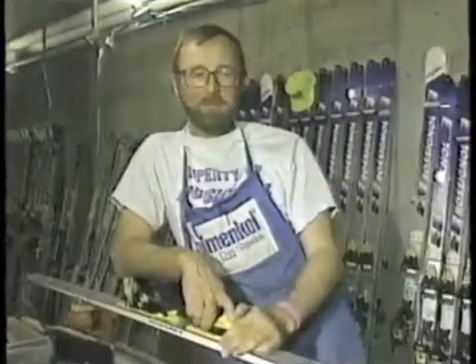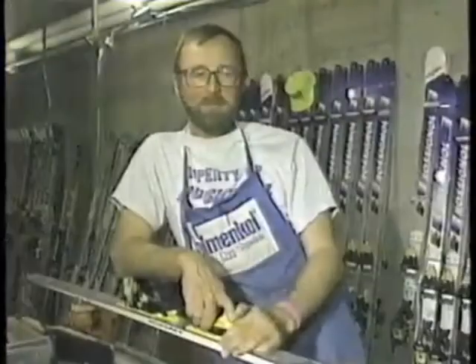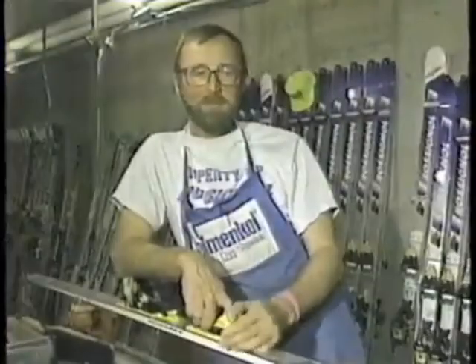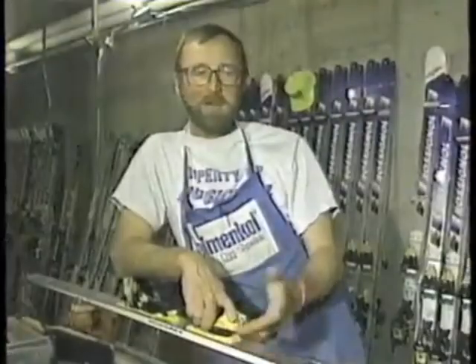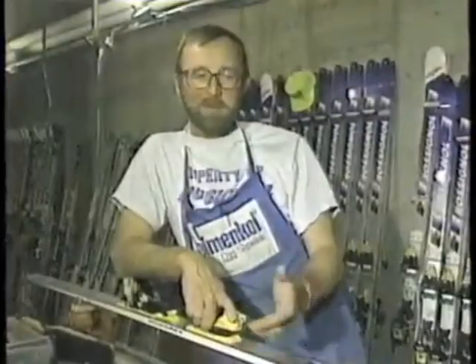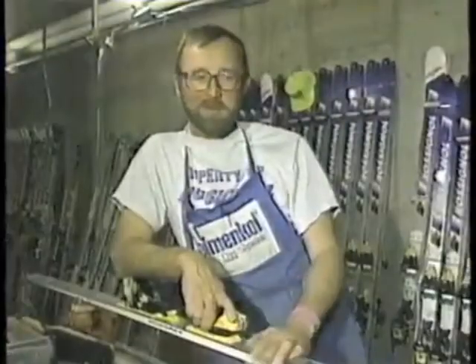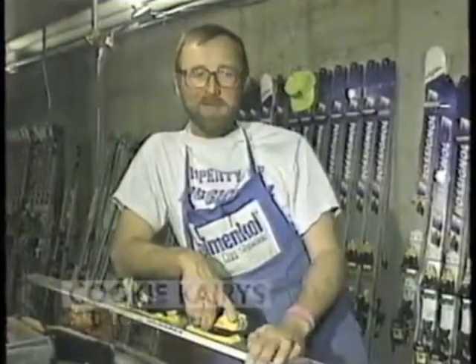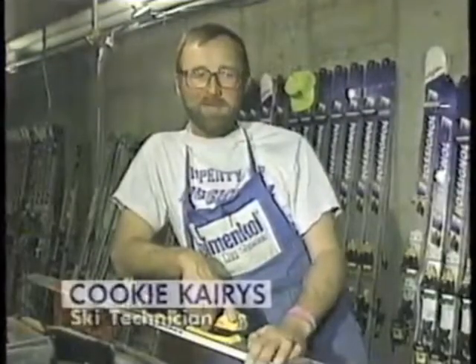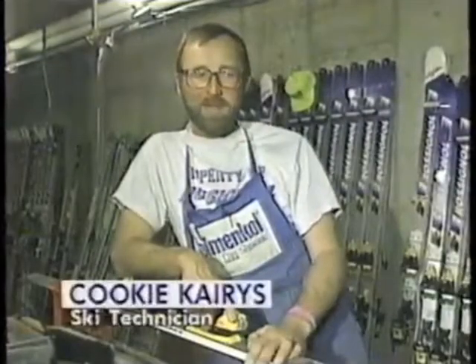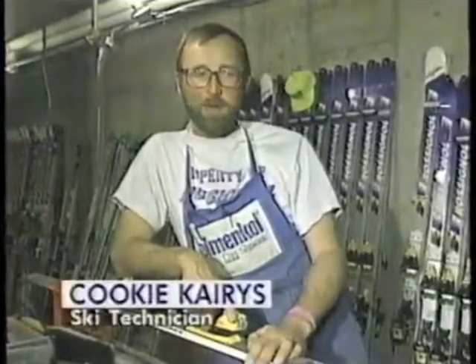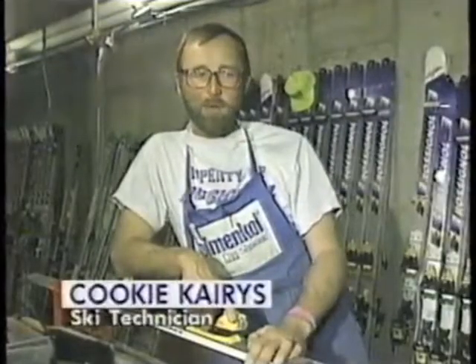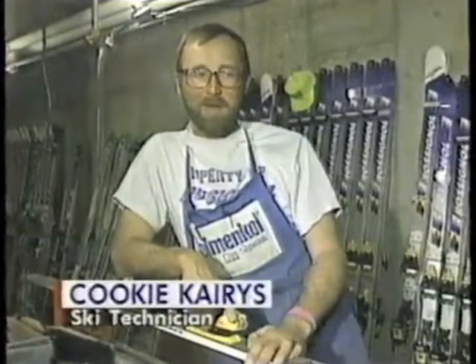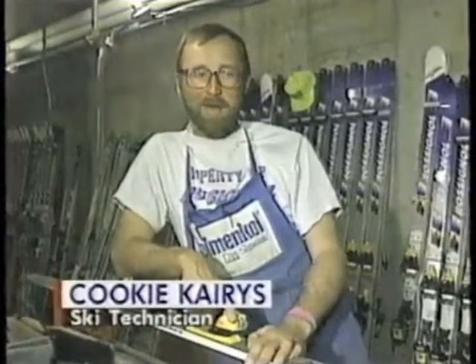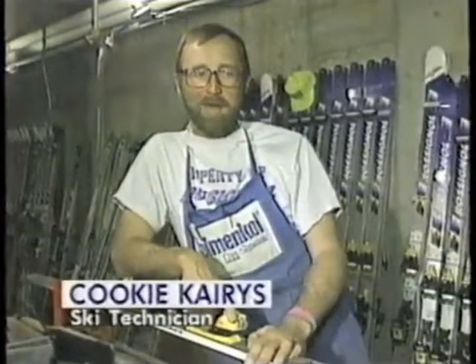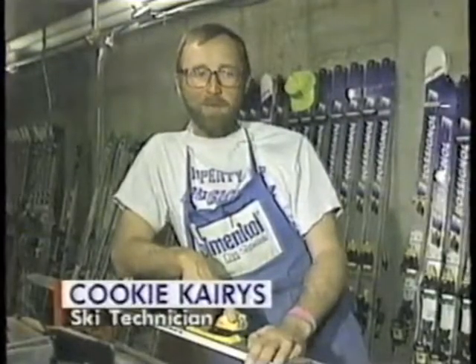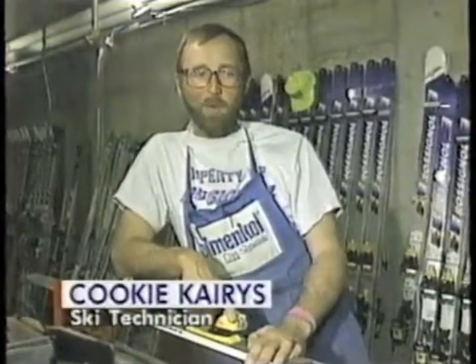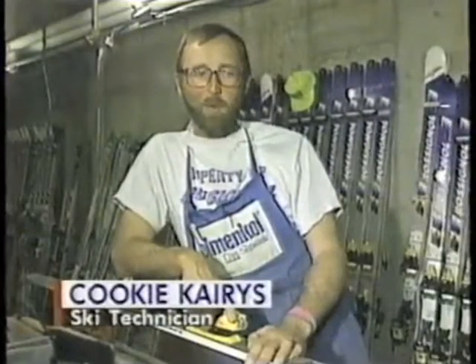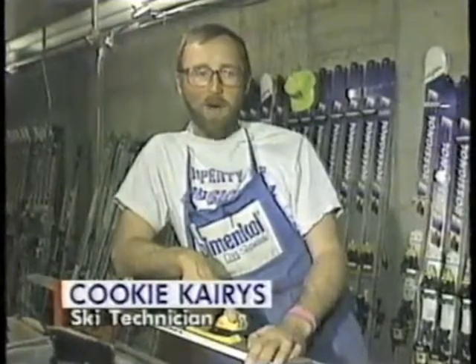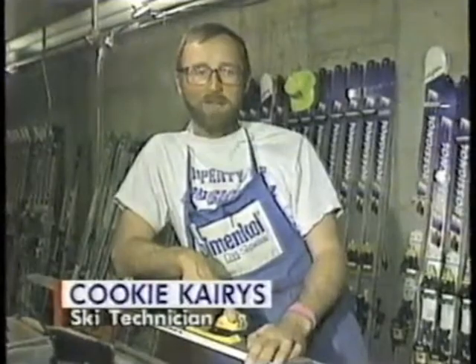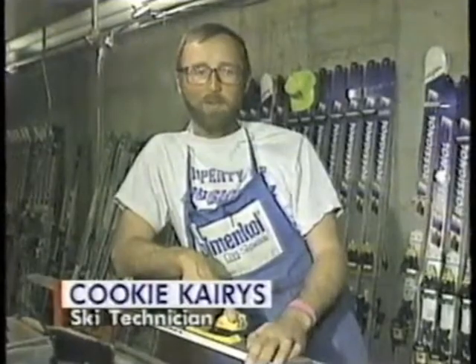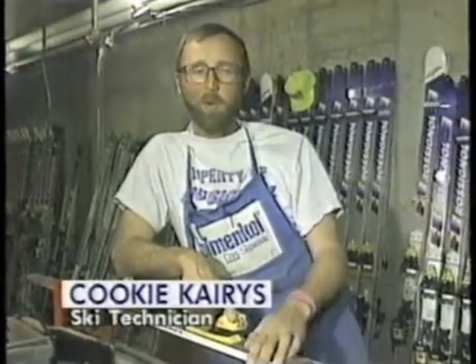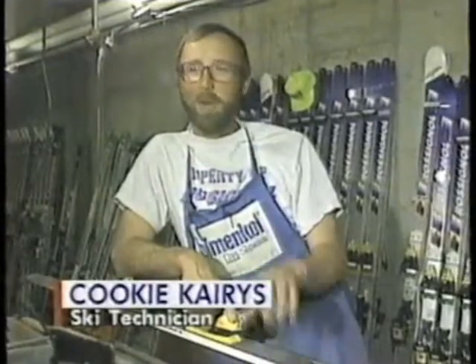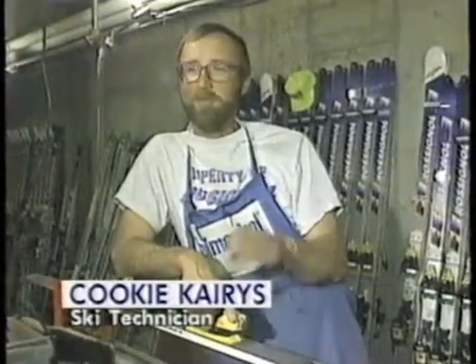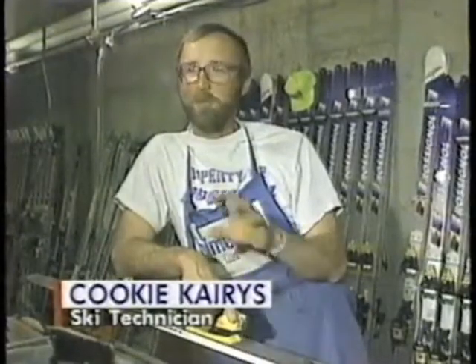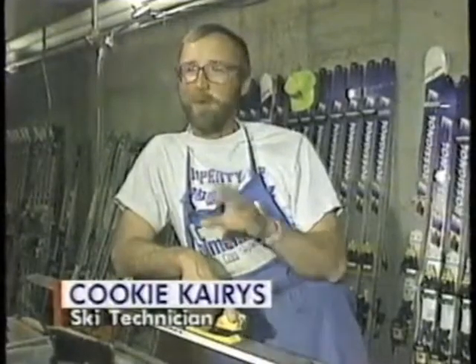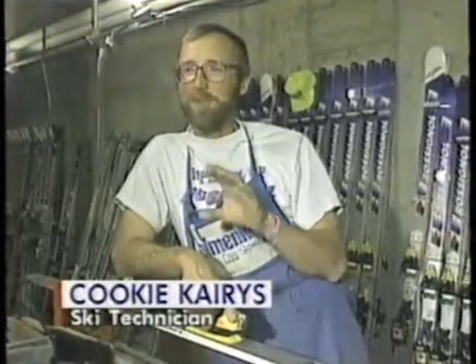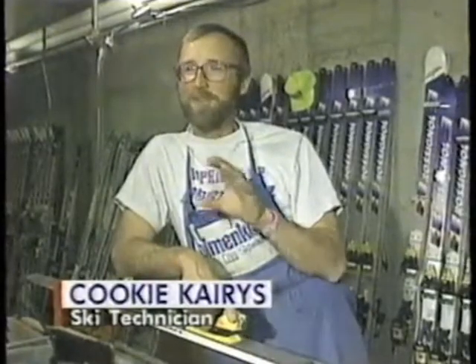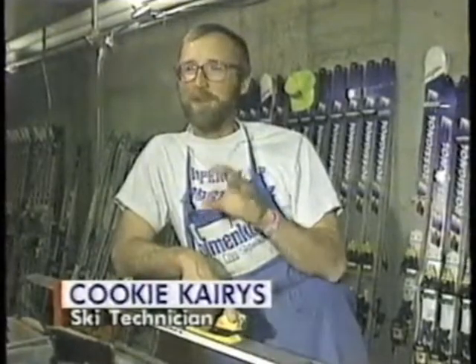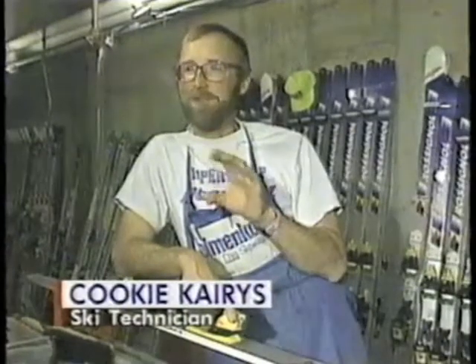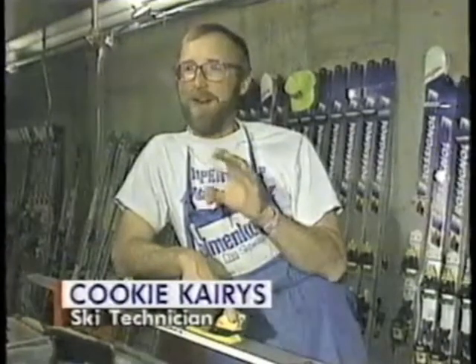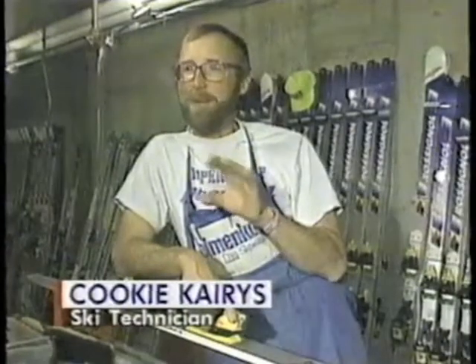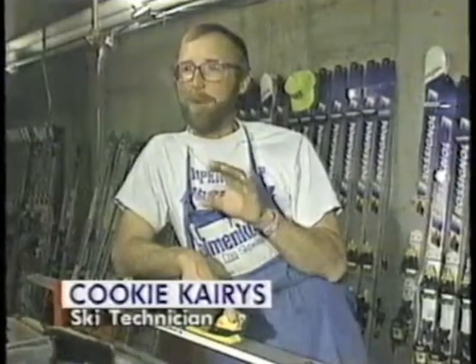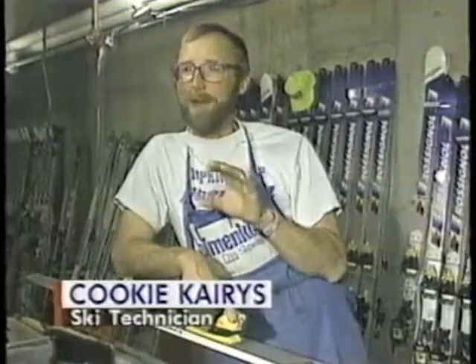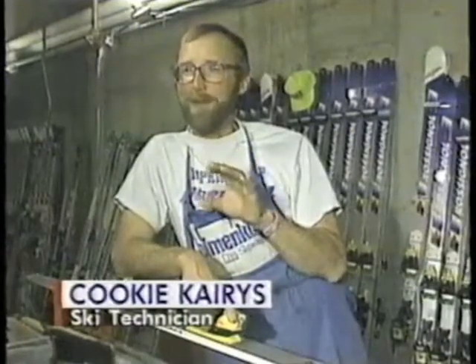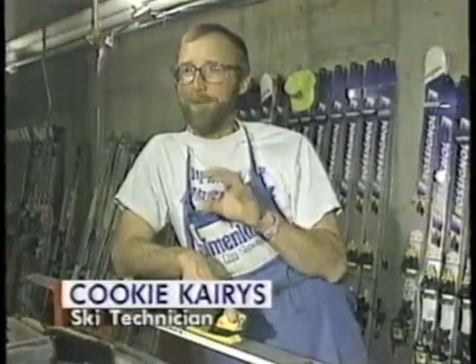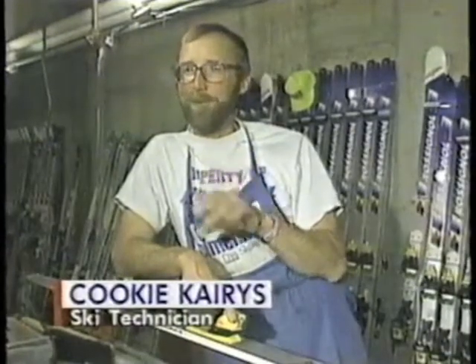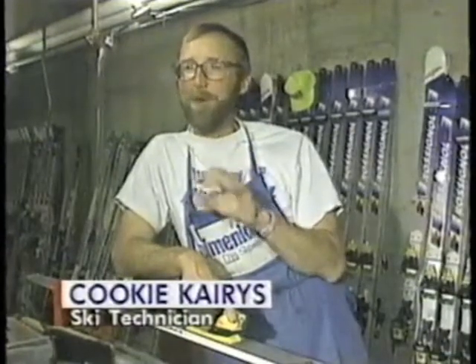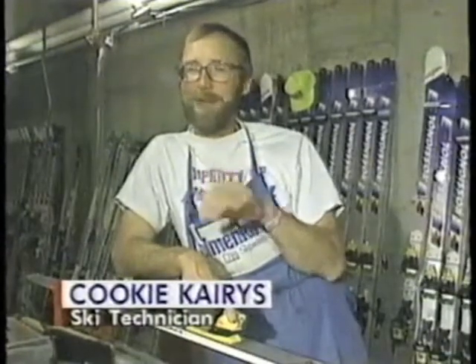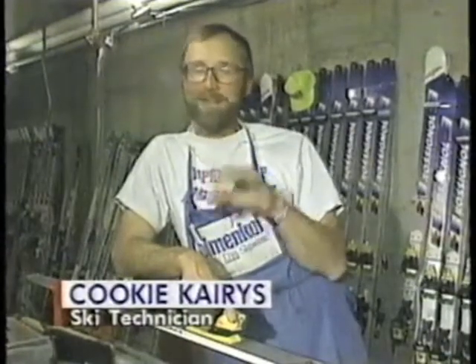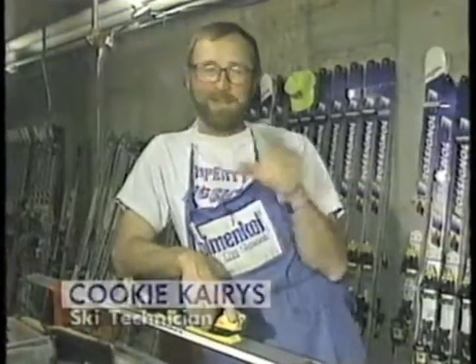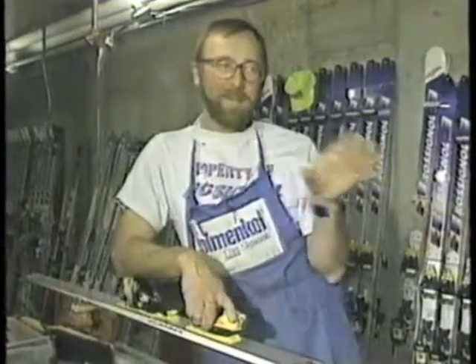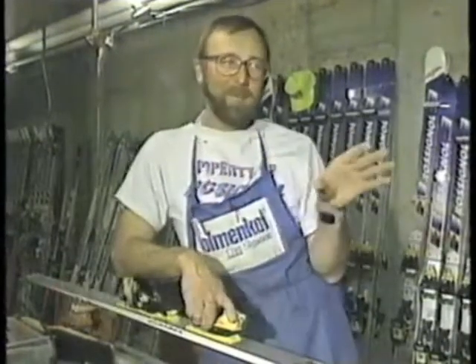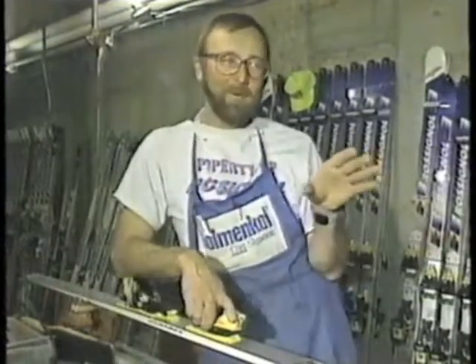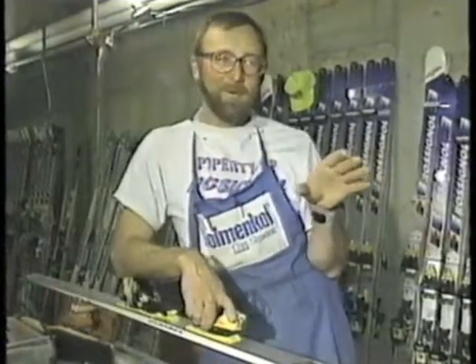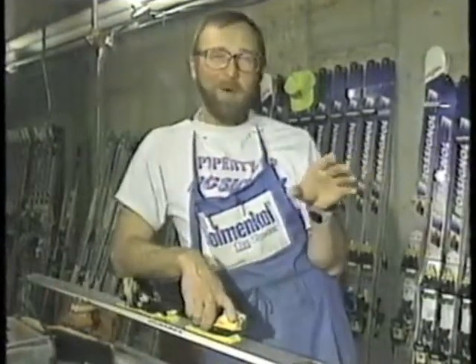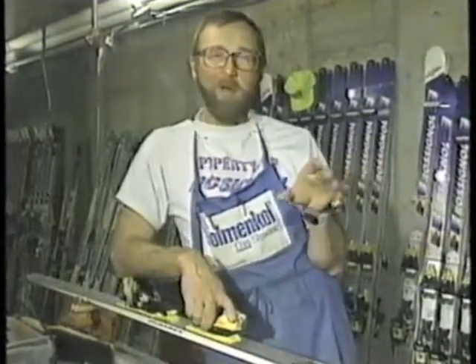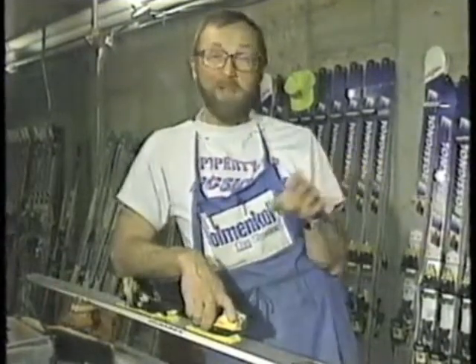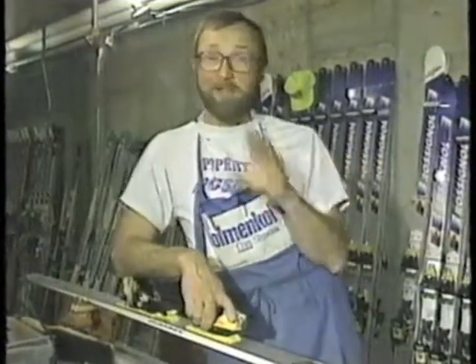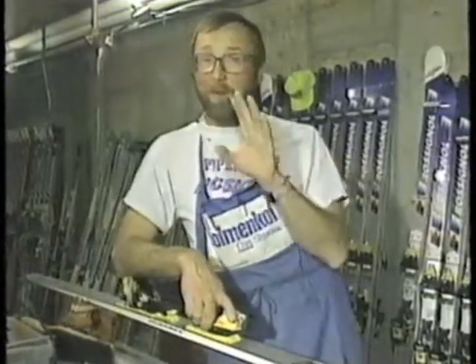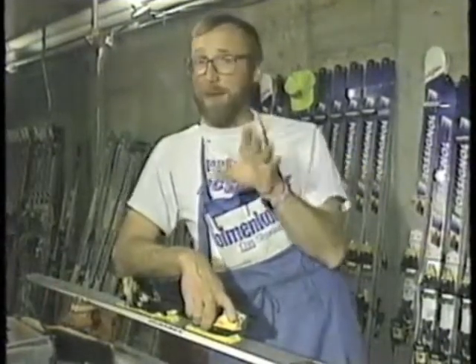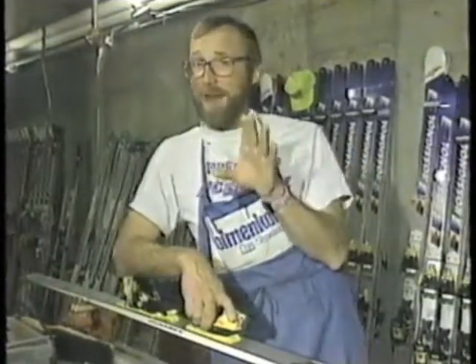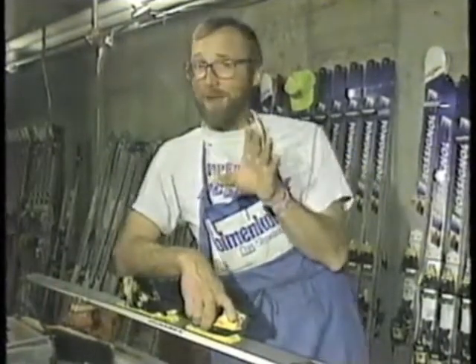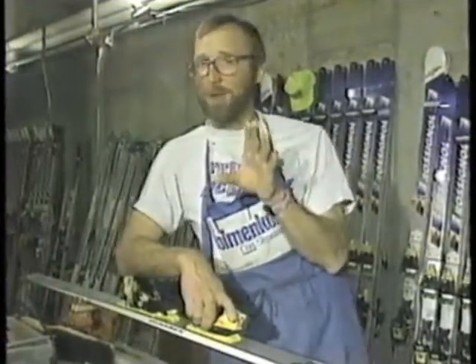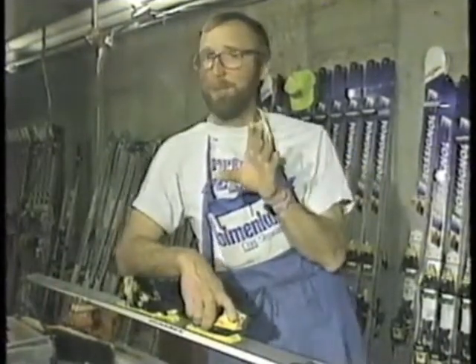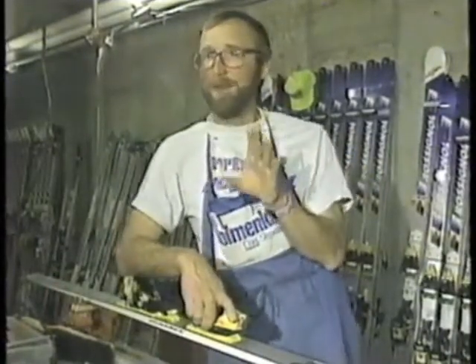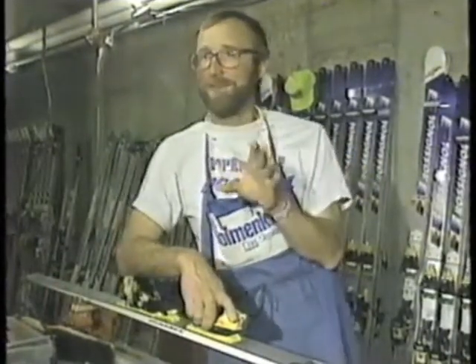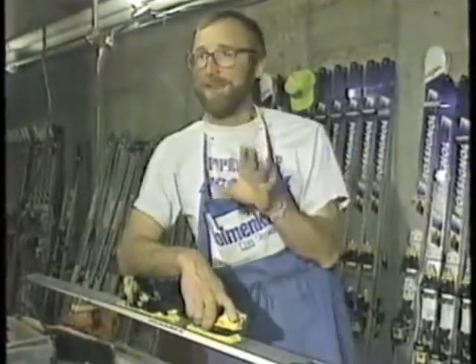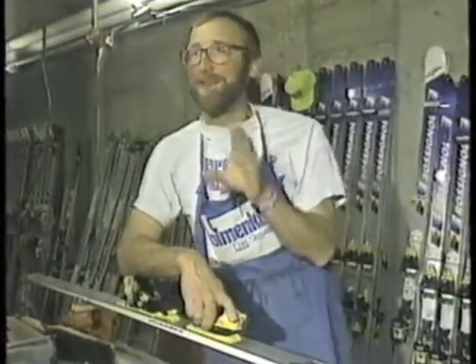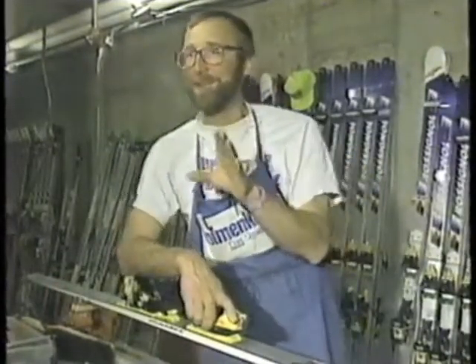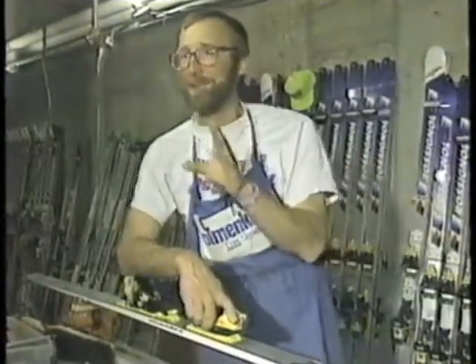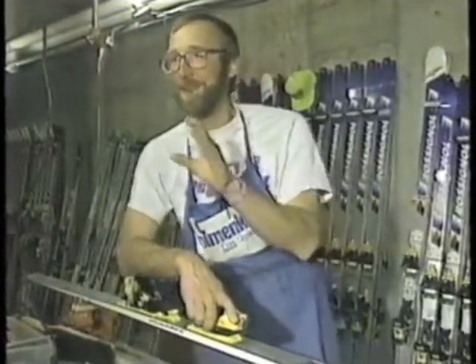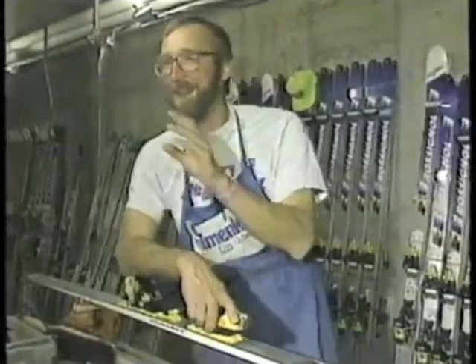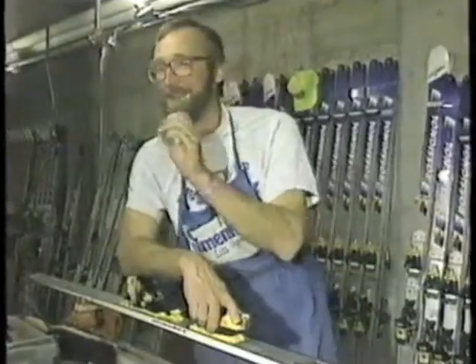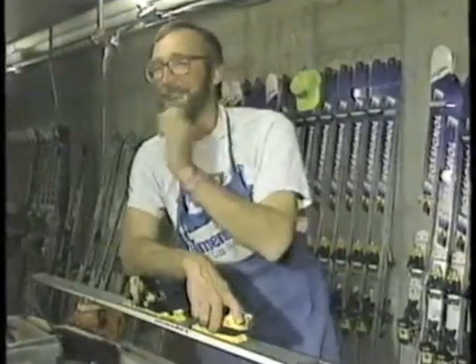Sometimes we'll sit in the ski room at night and we'll watch and we'll wait for one to start vibrating. We'll know that's the ski for tomorrow. That's how we actually pick skis for the next day.